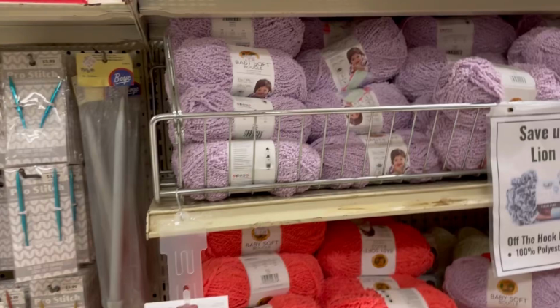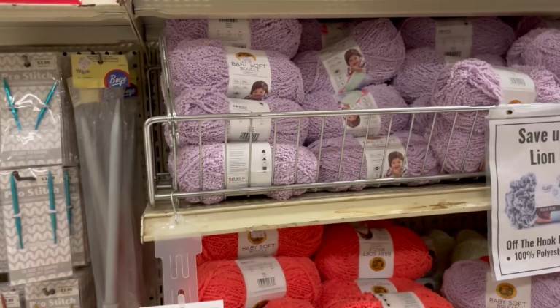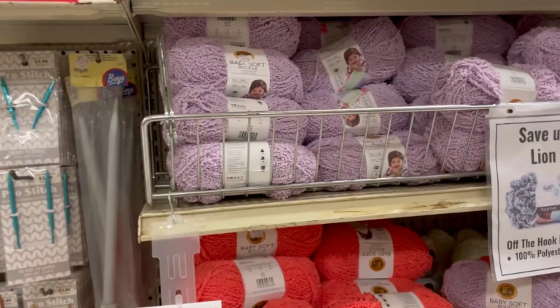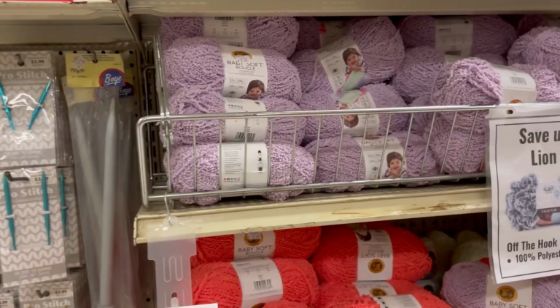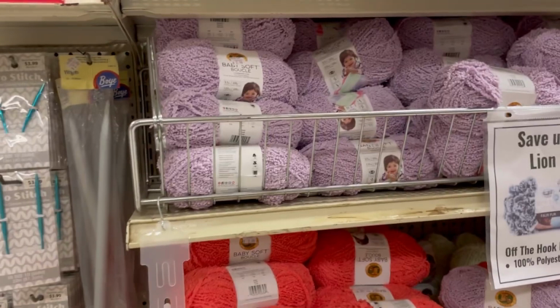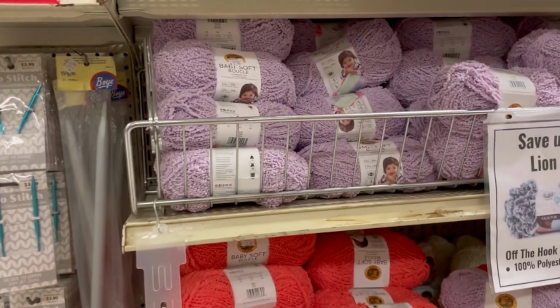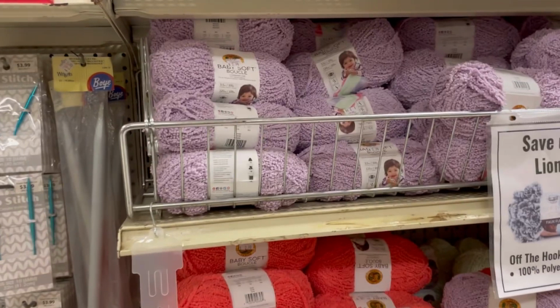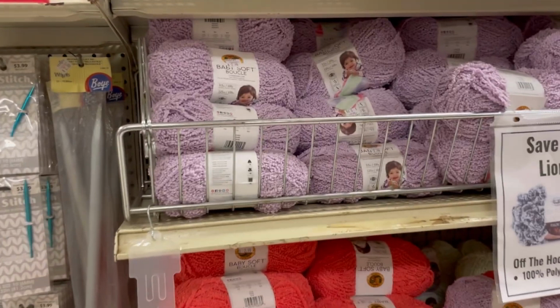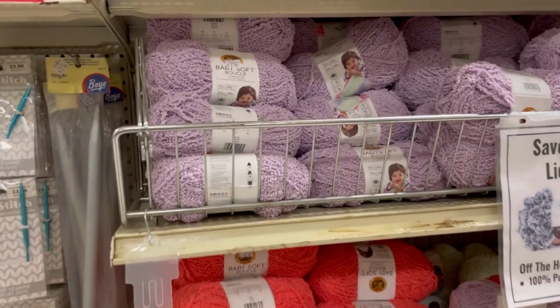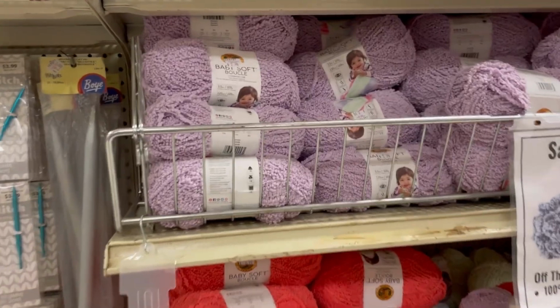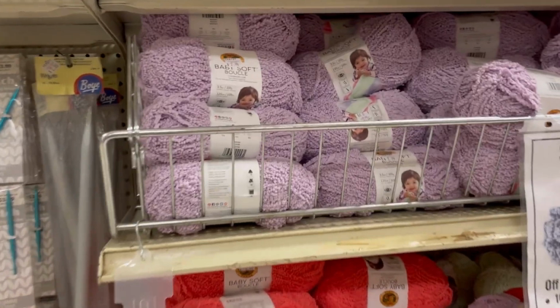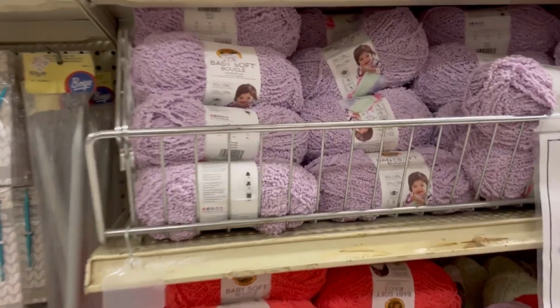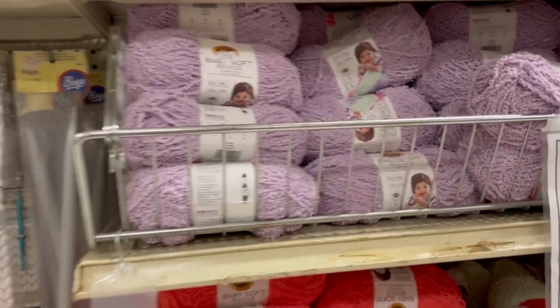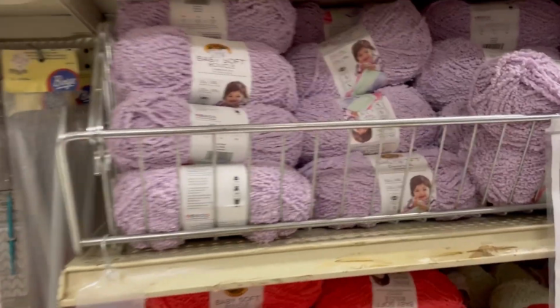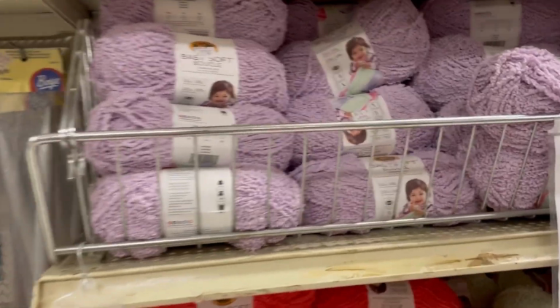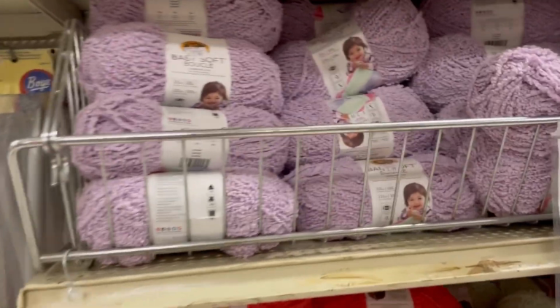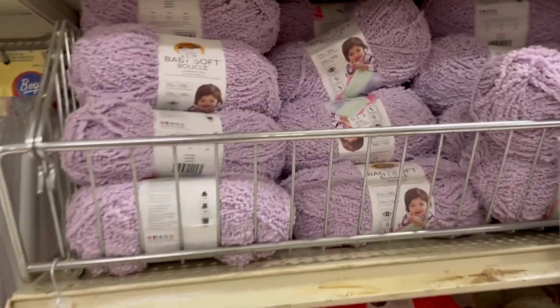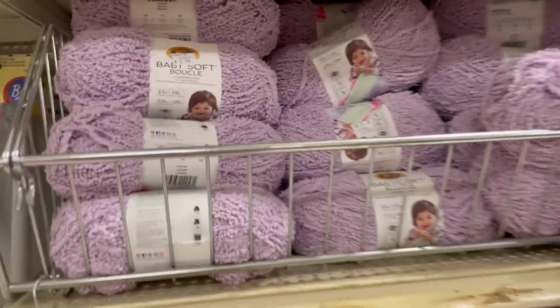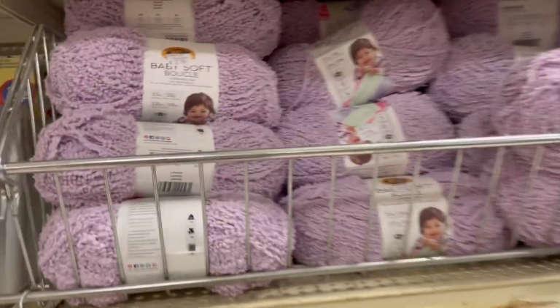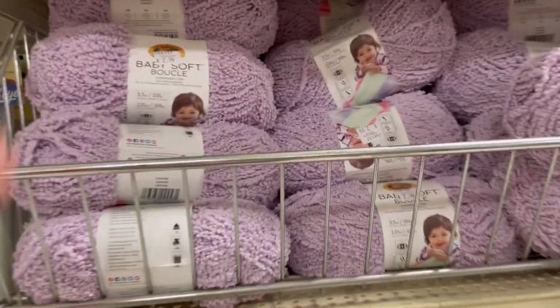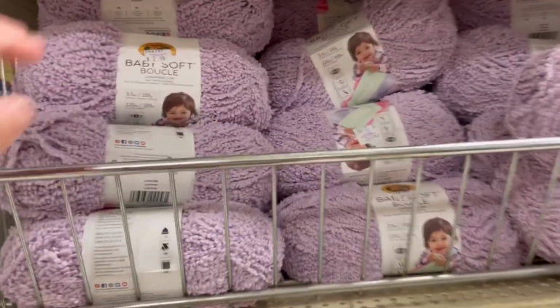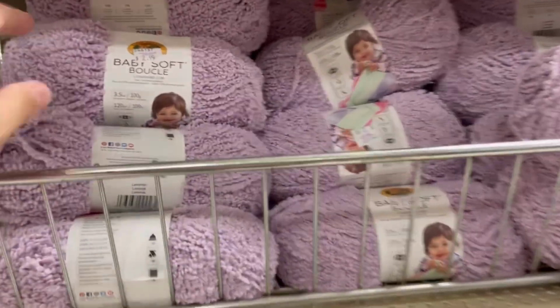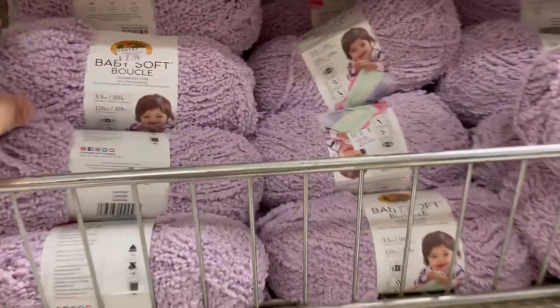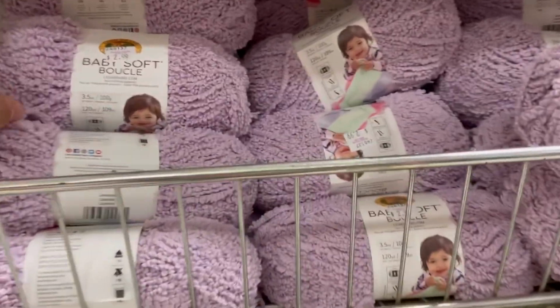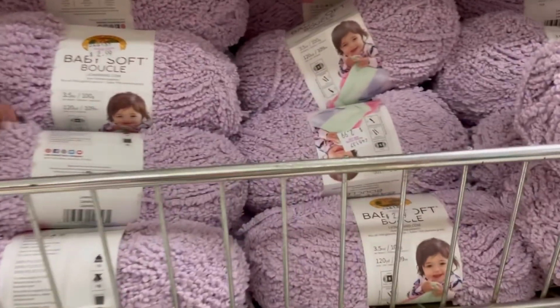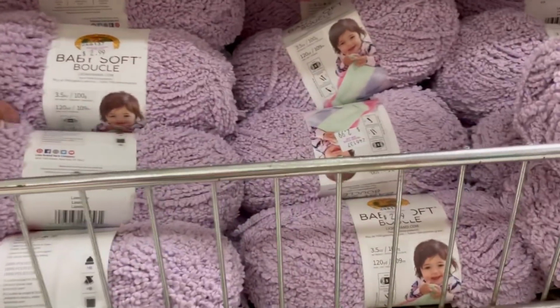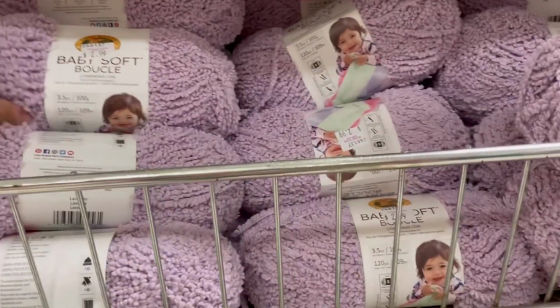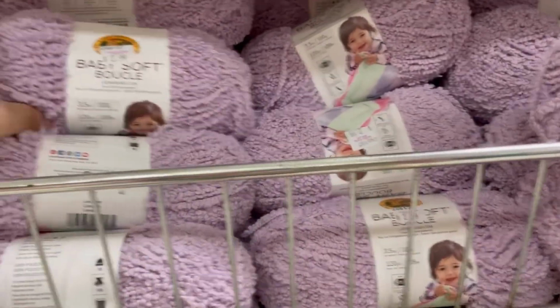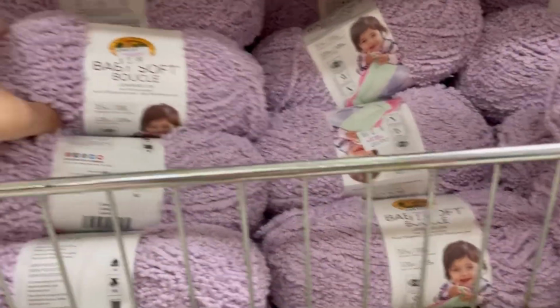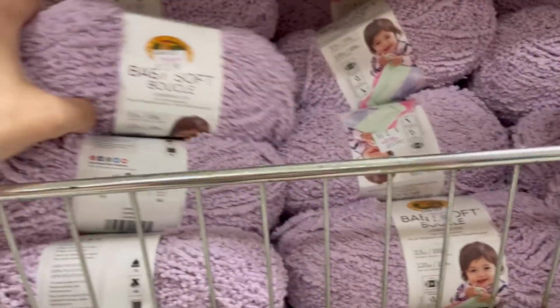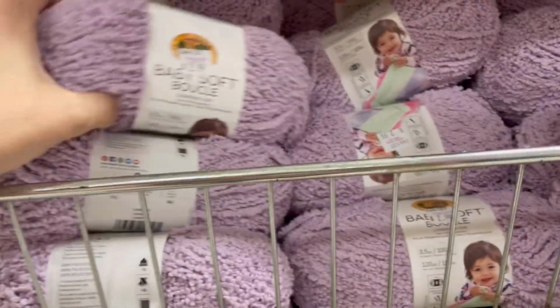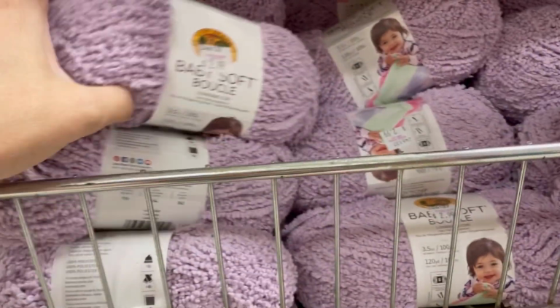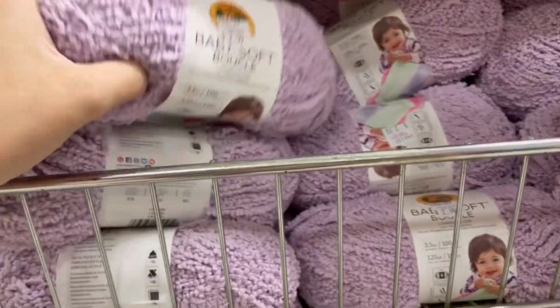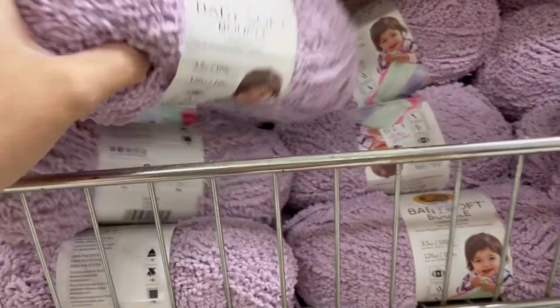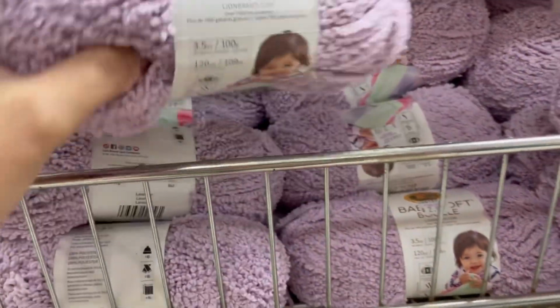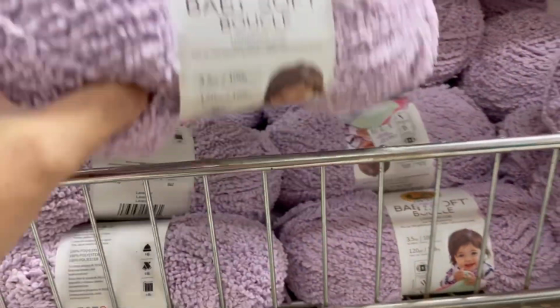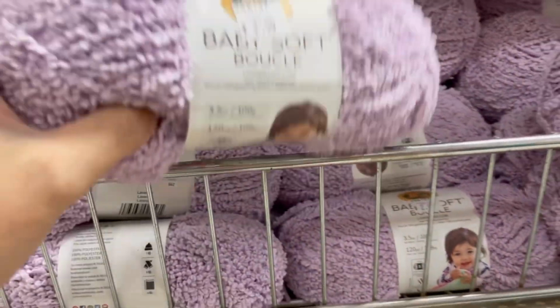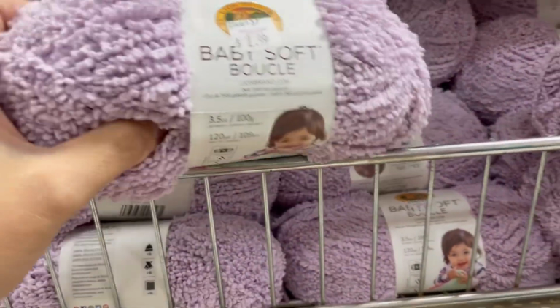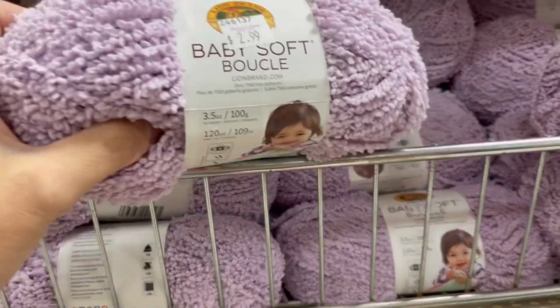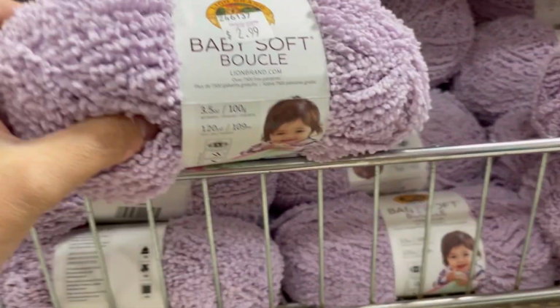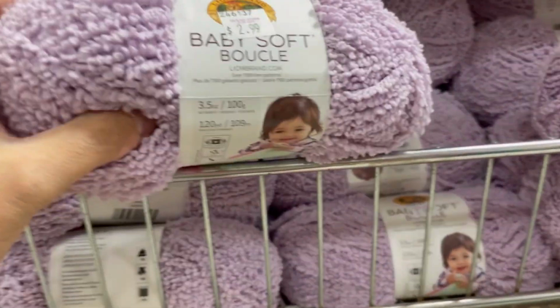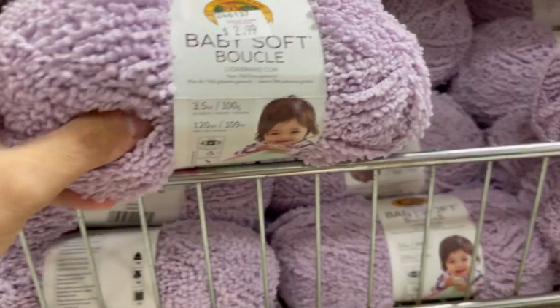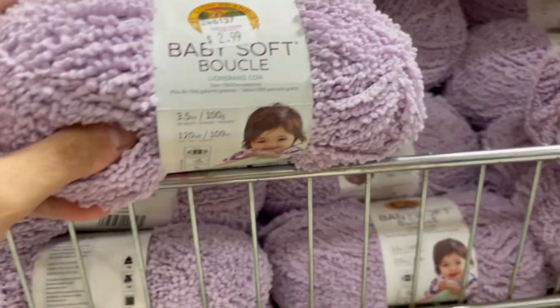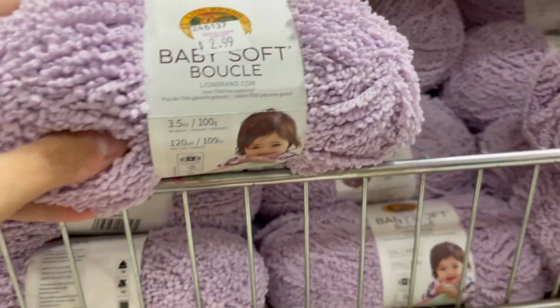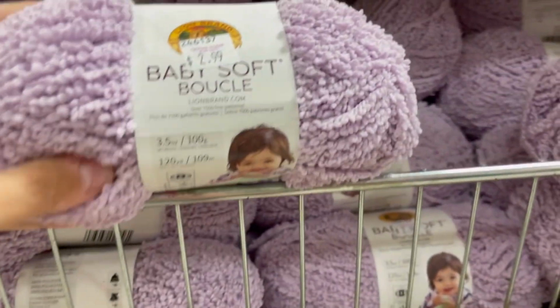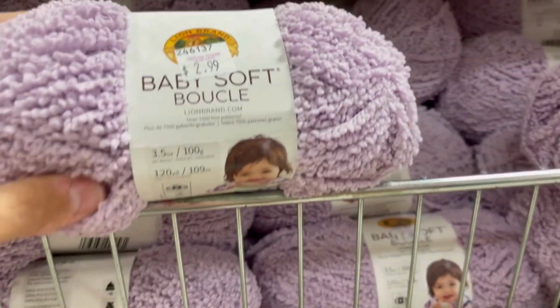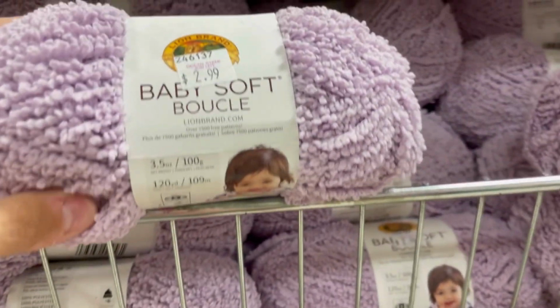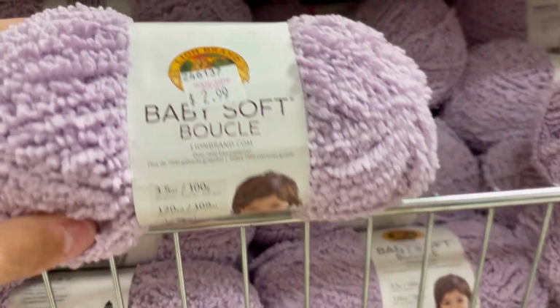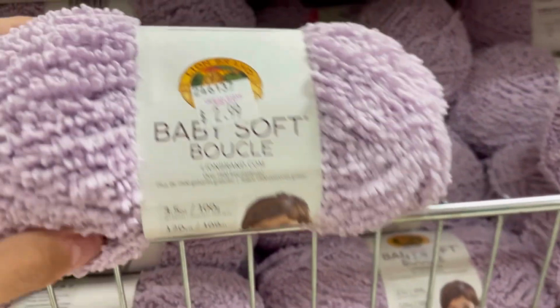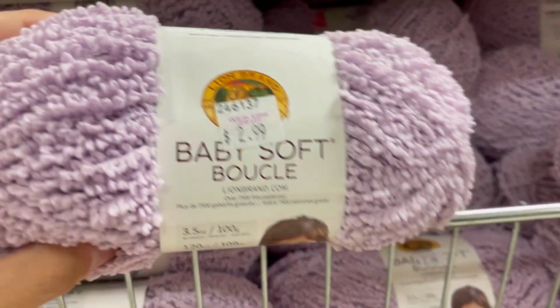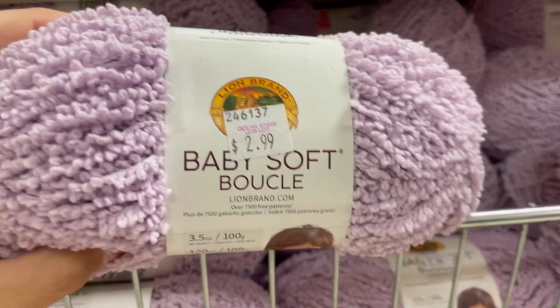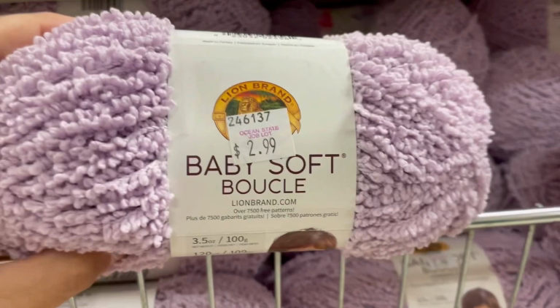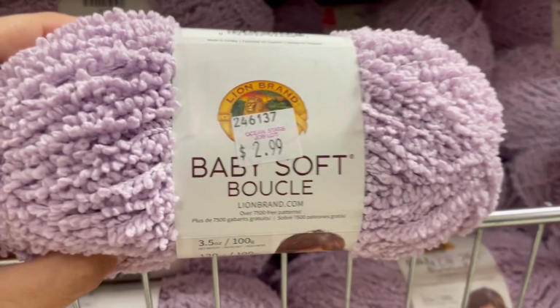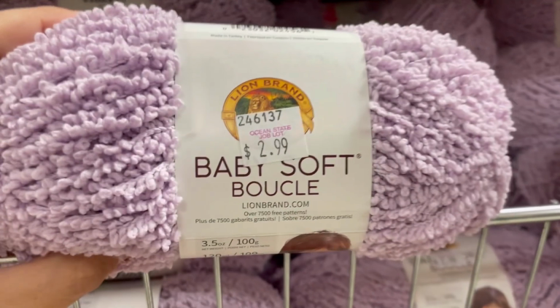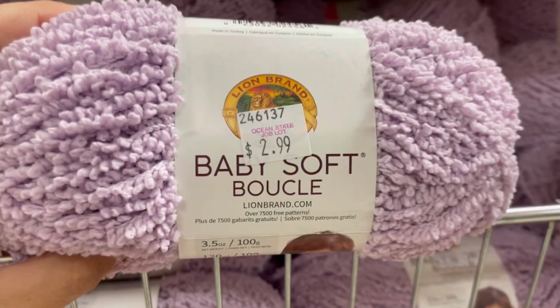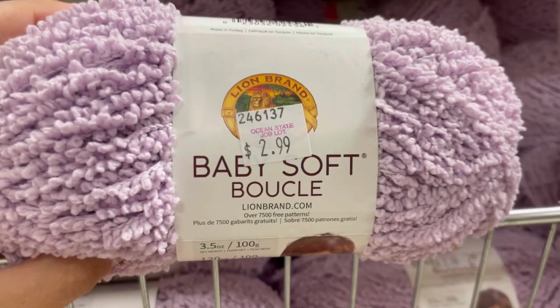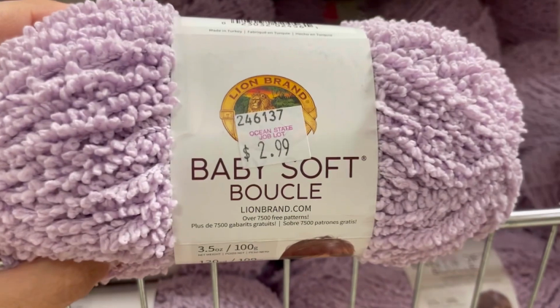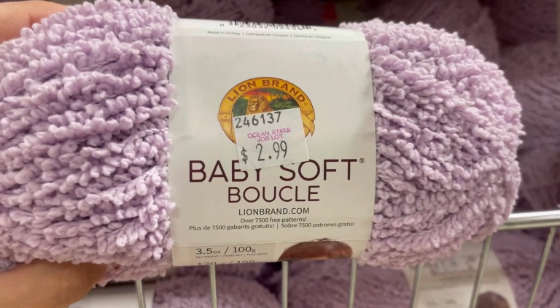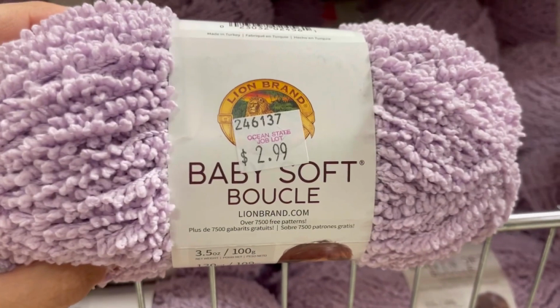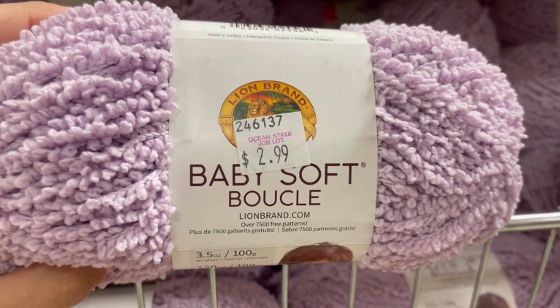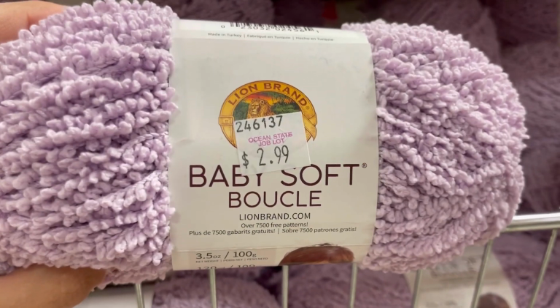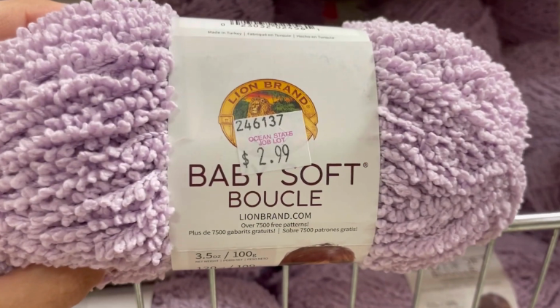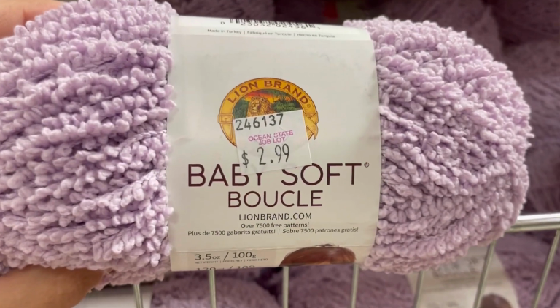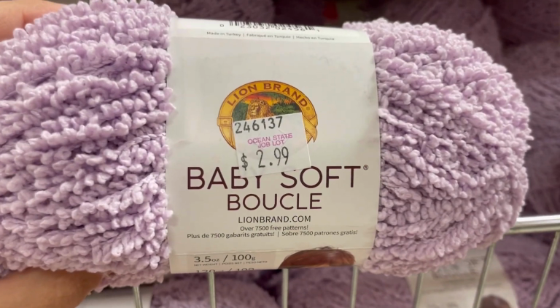Hi everyone, it's Kim from Affordably Crafty here with another yarn shopping trip for yarn closeouts here at Job Lot.